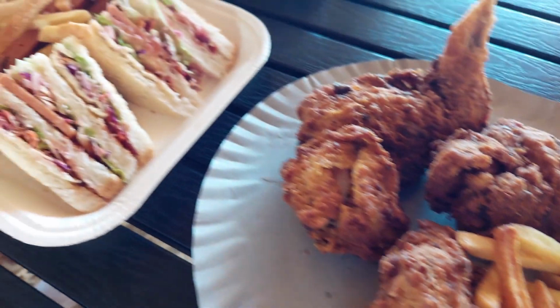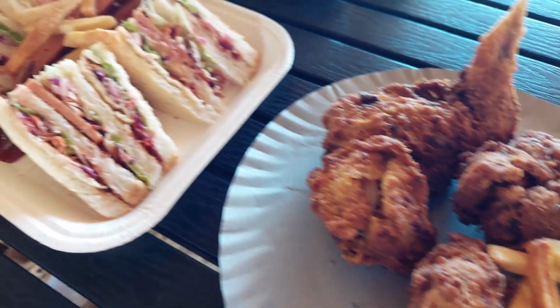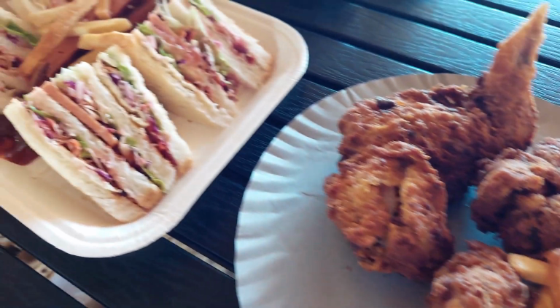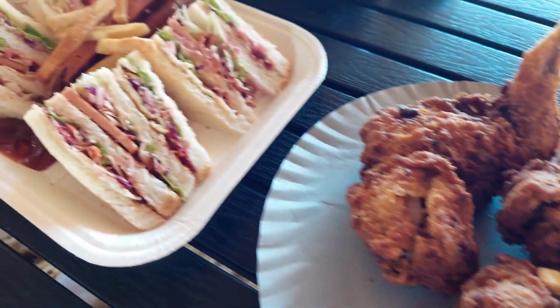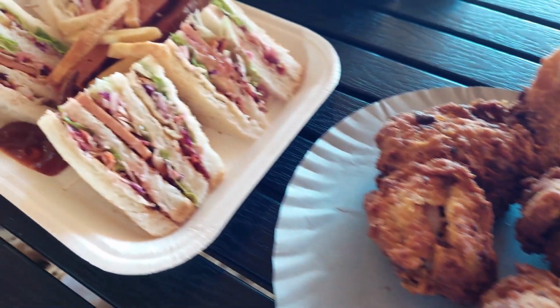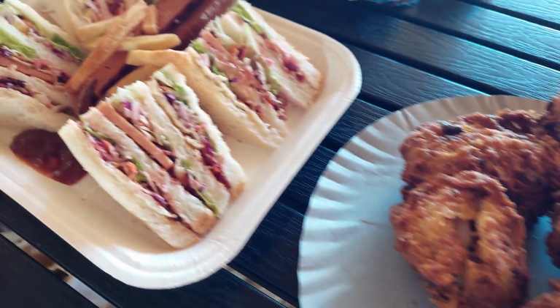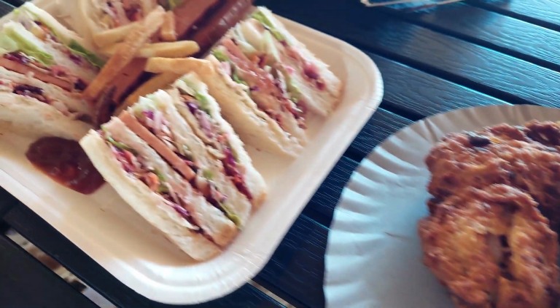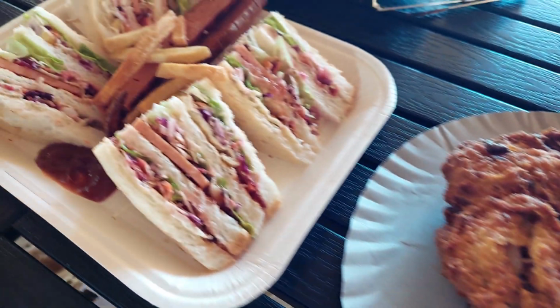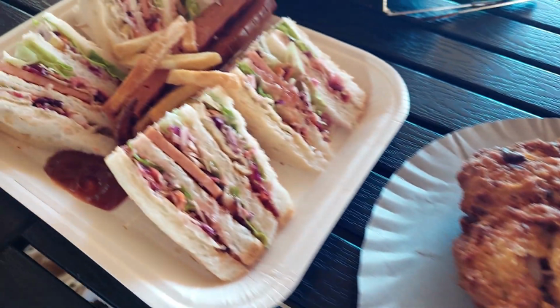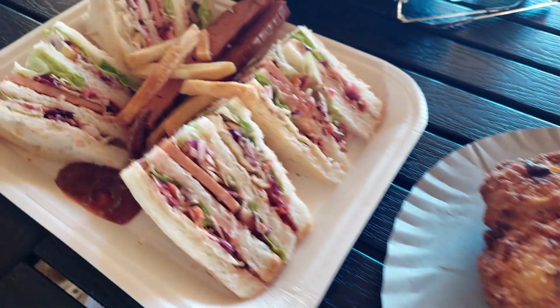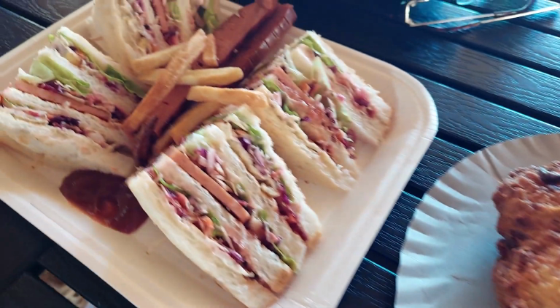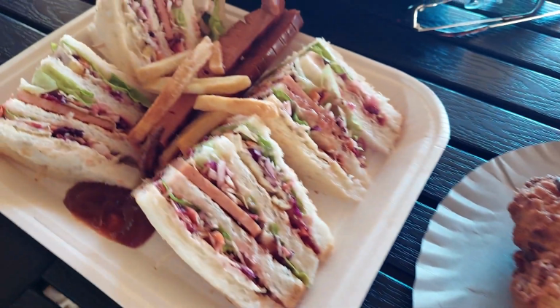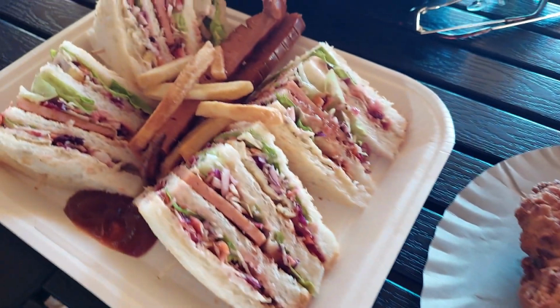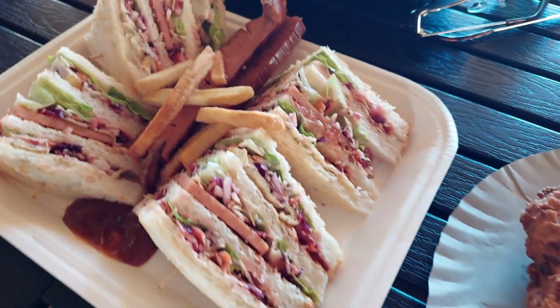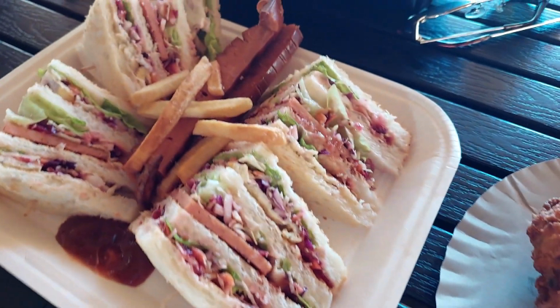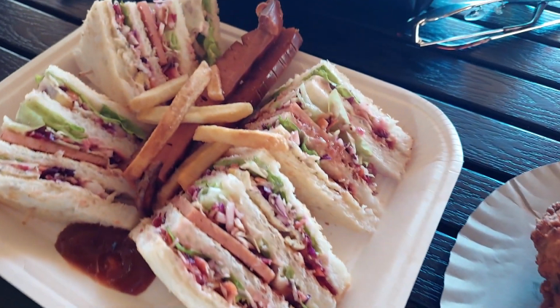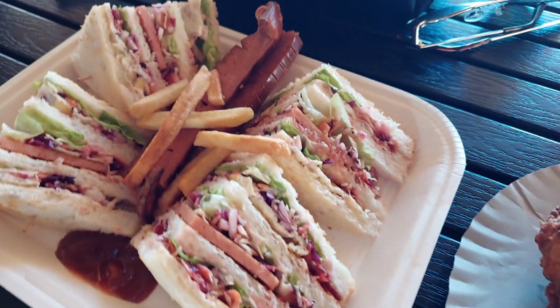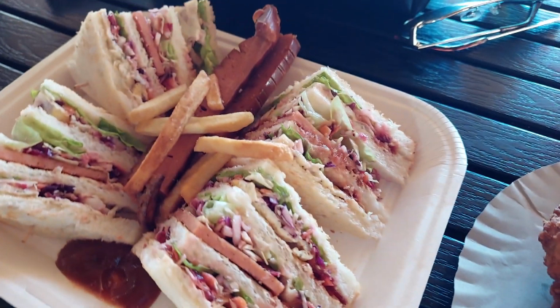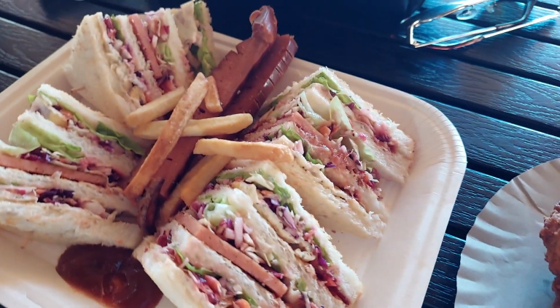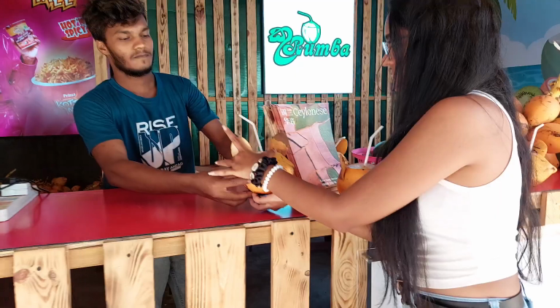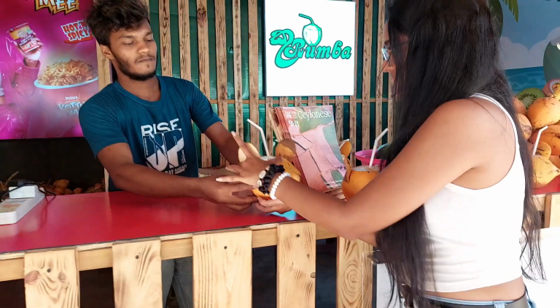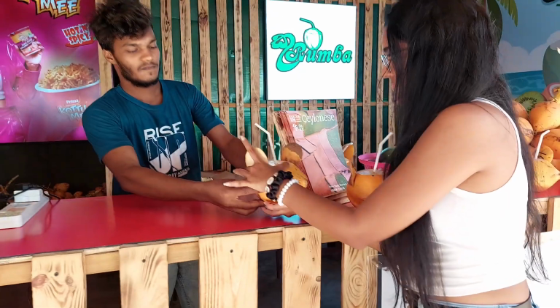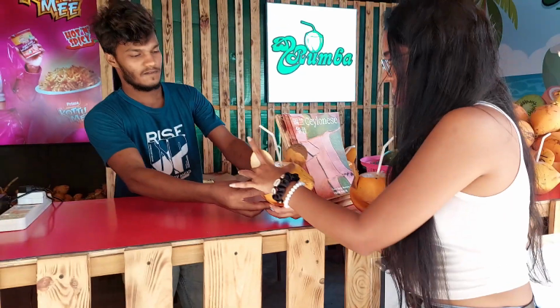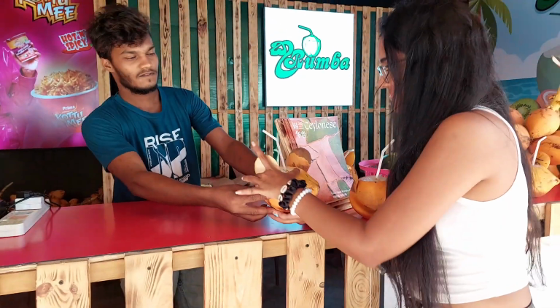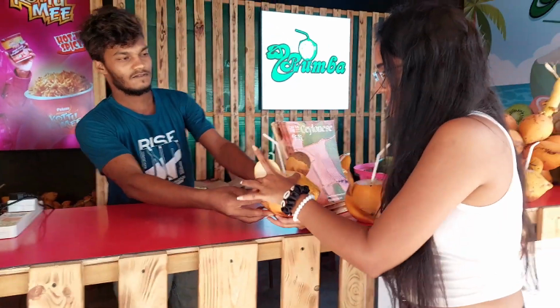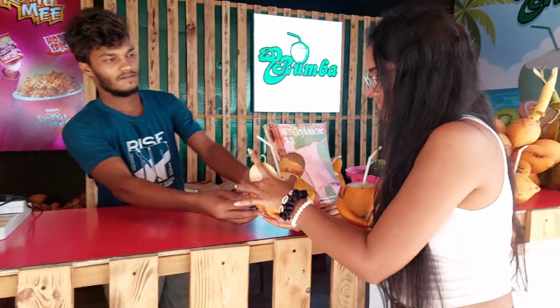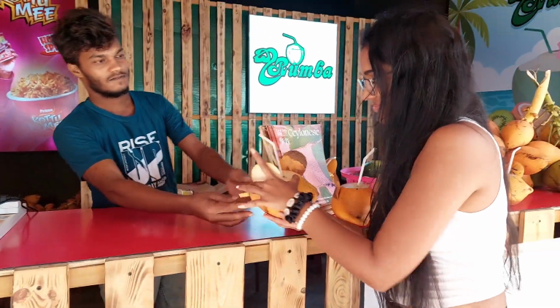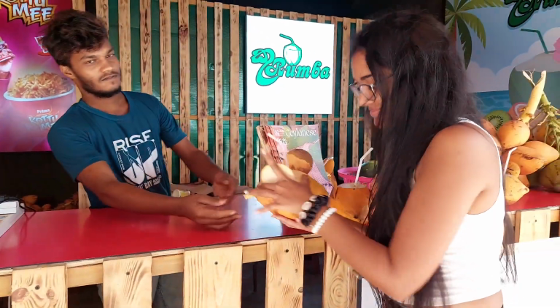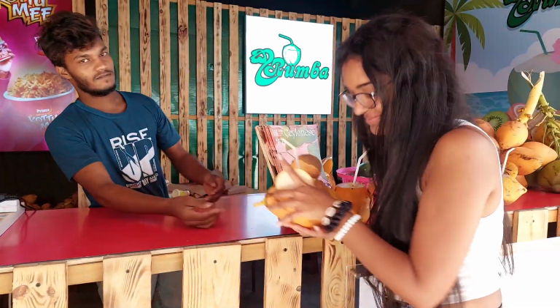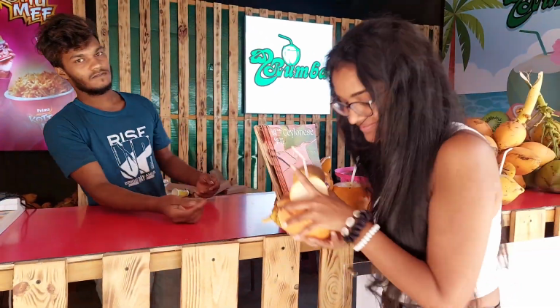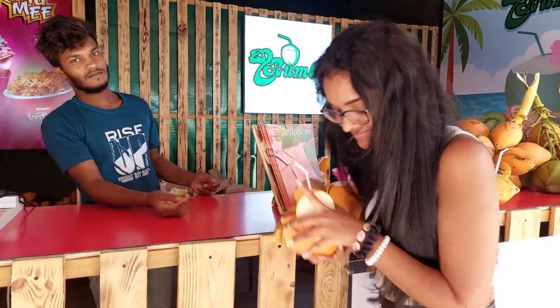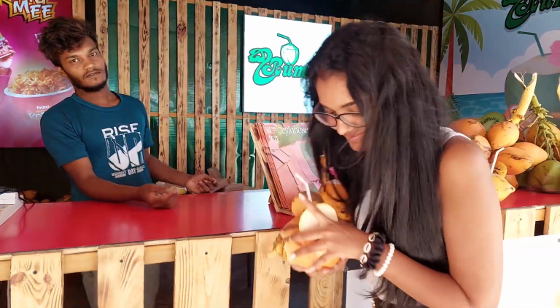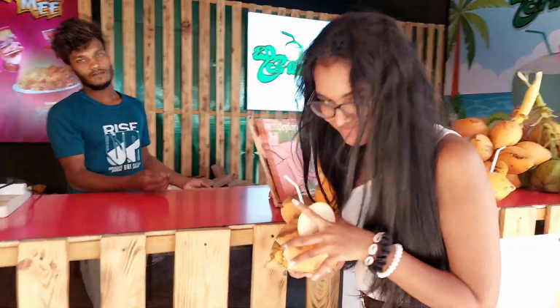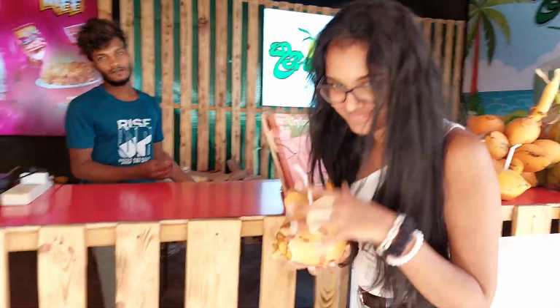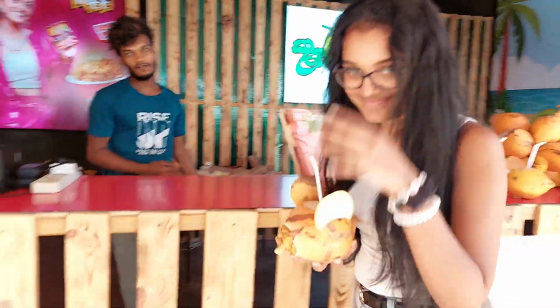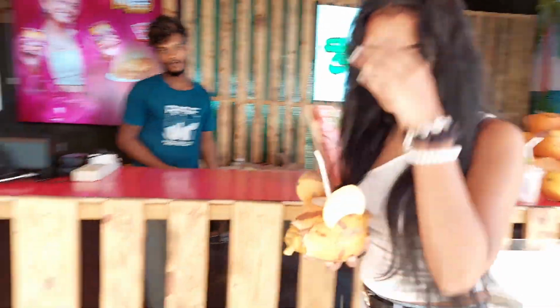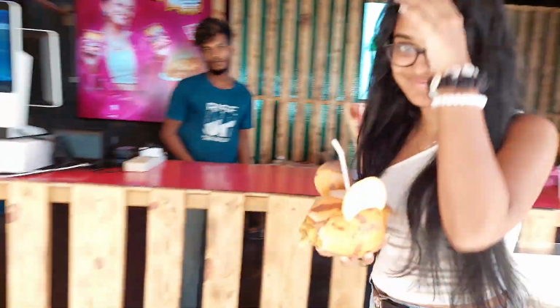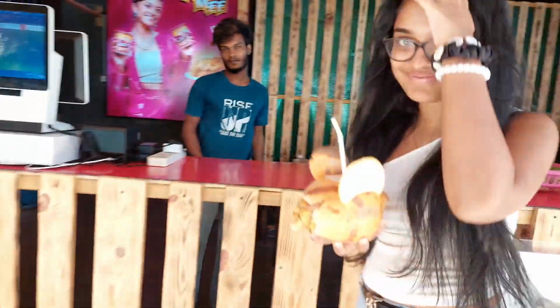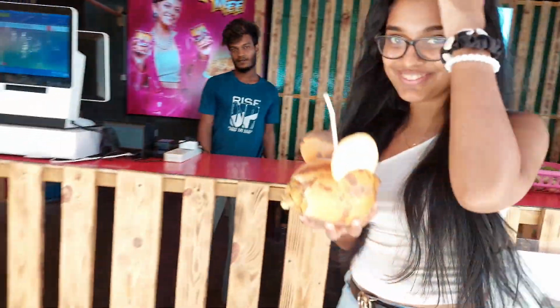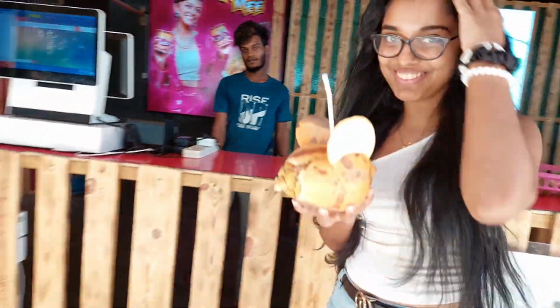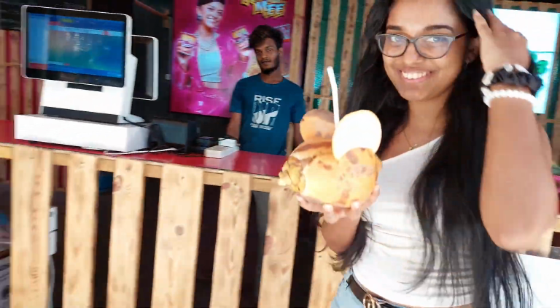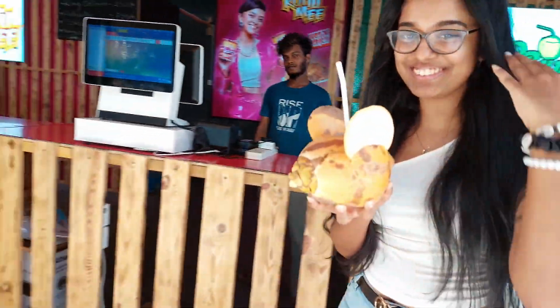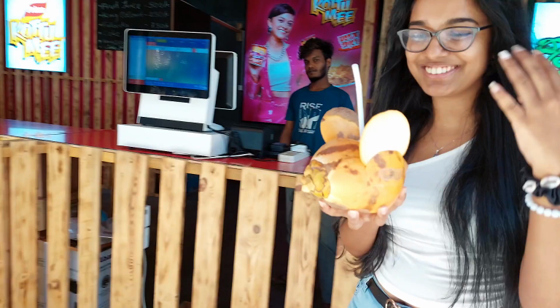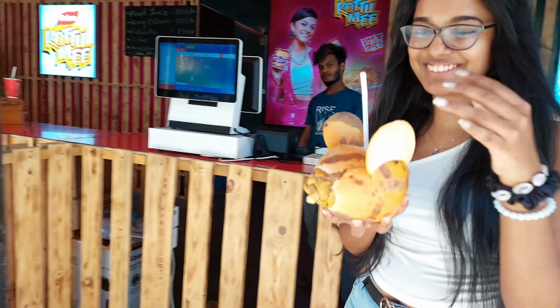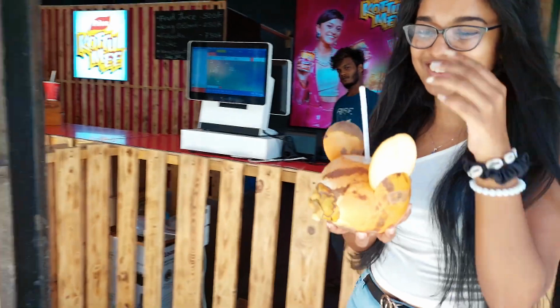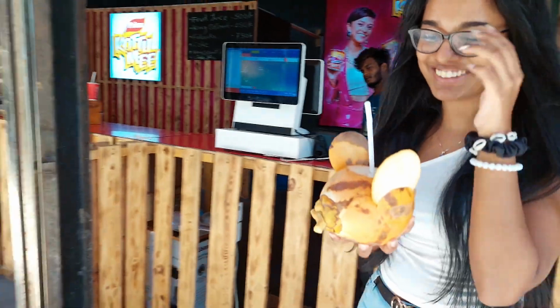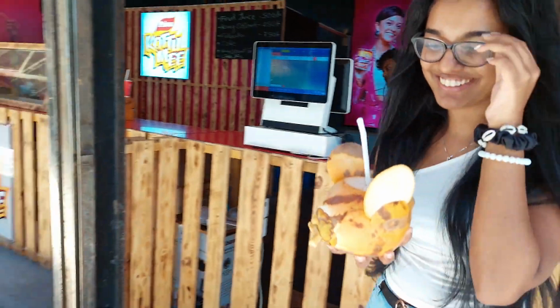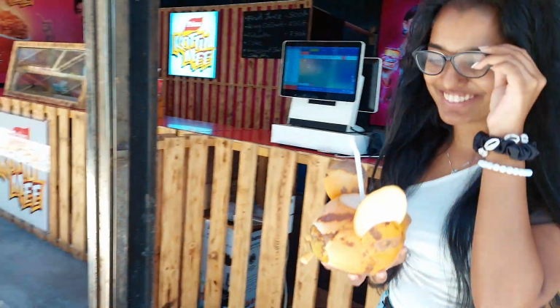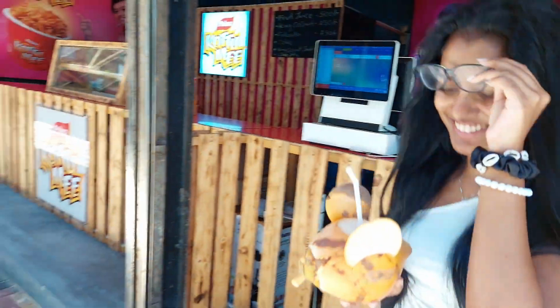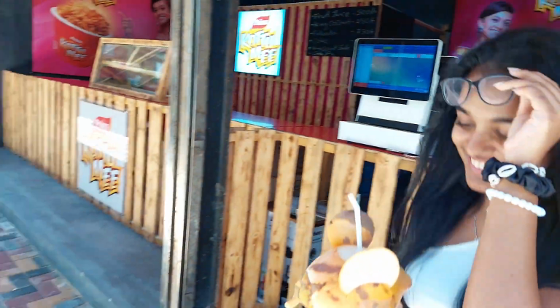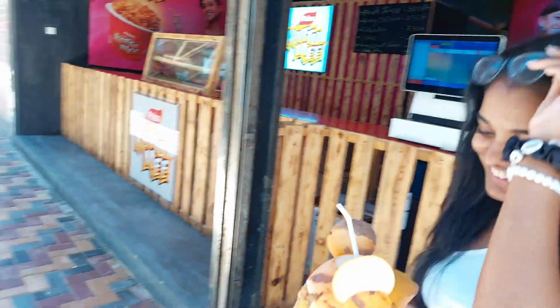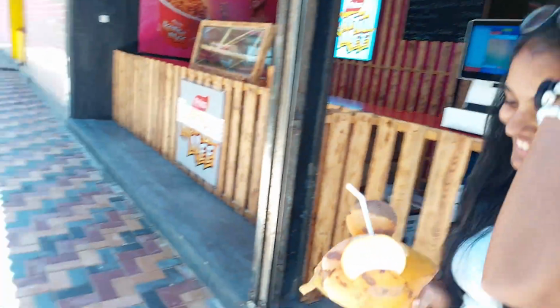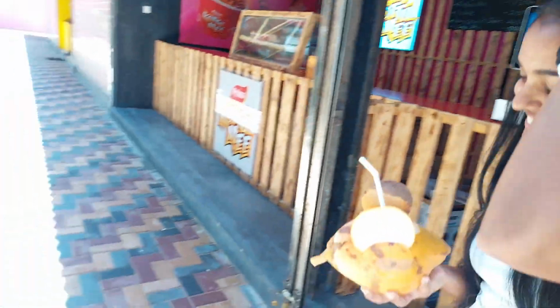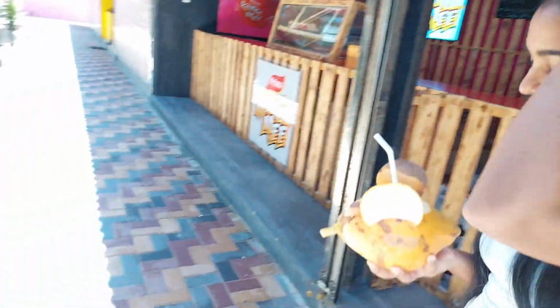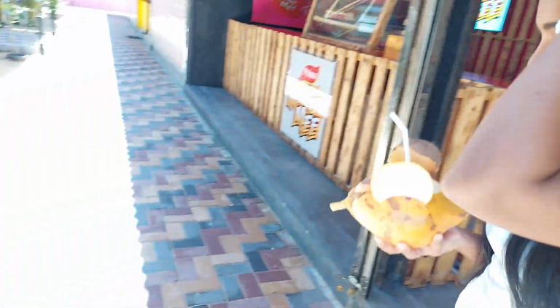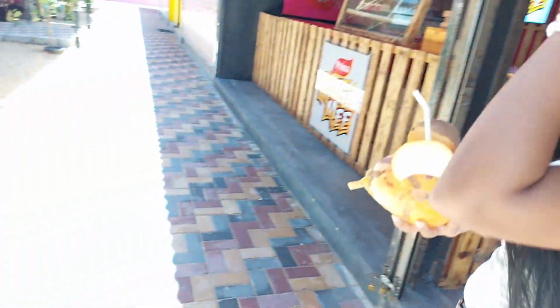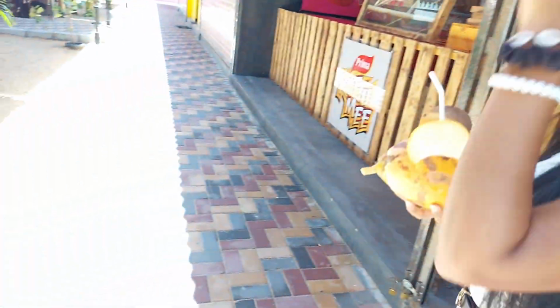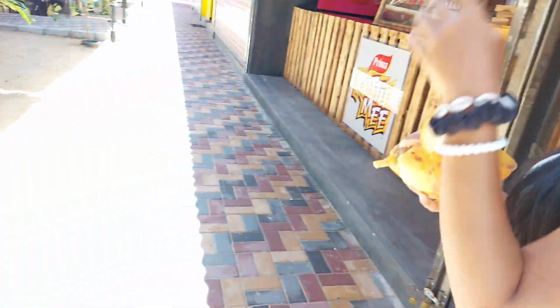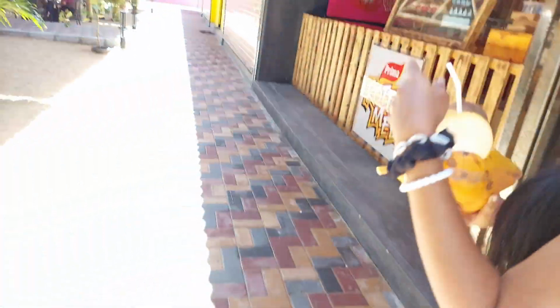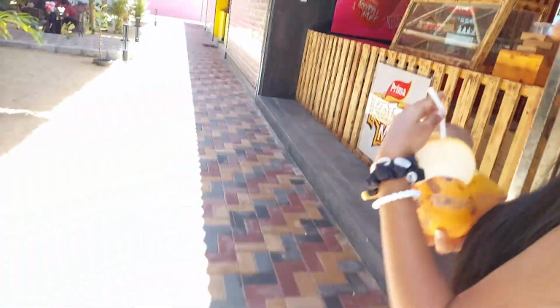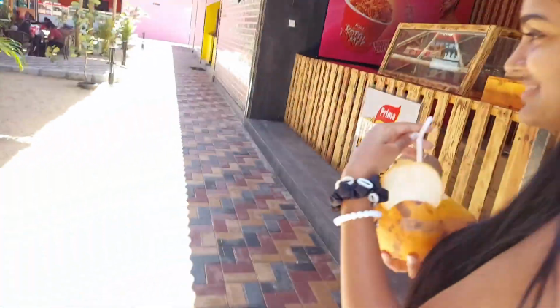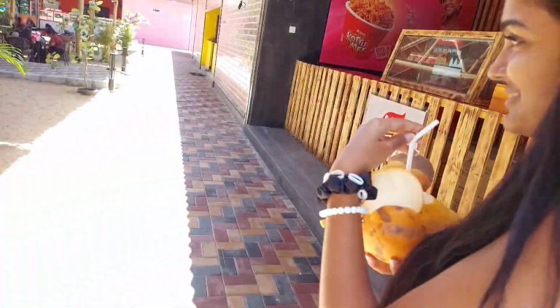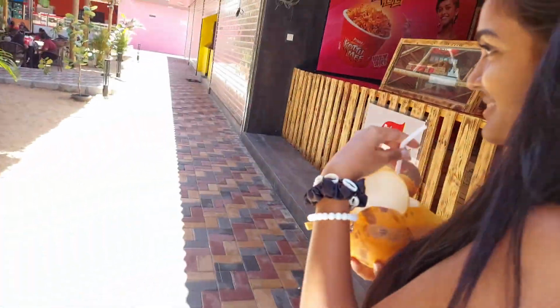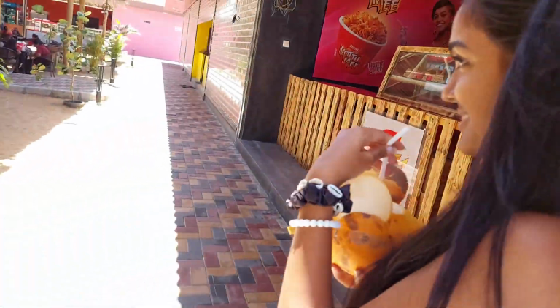Then we have a good shop. This one is 250.